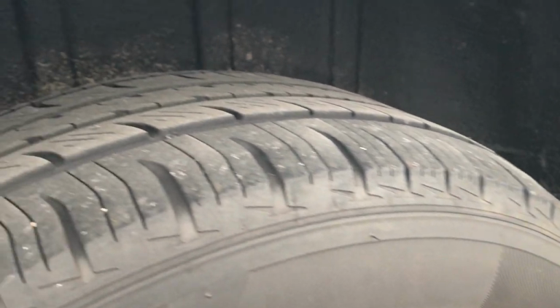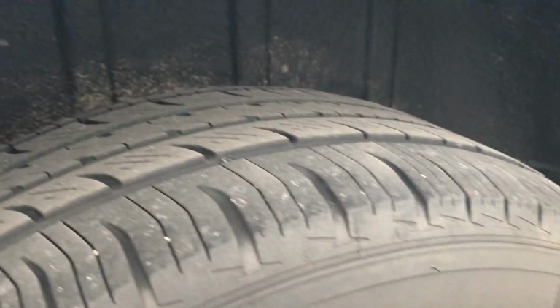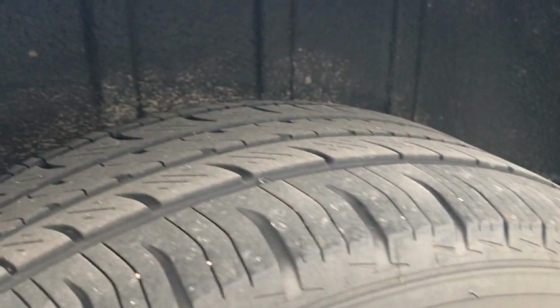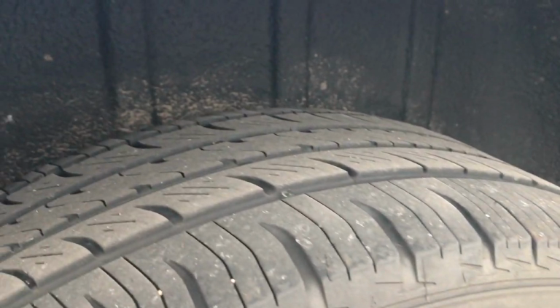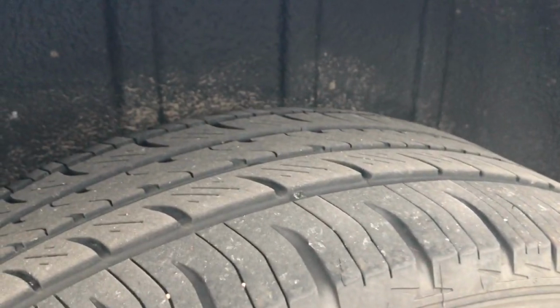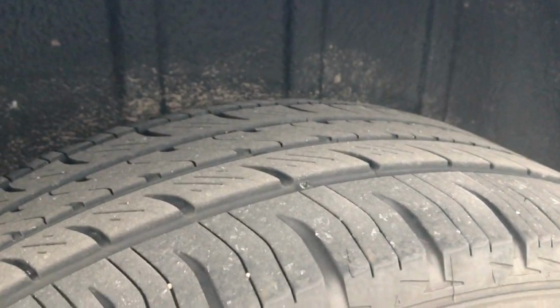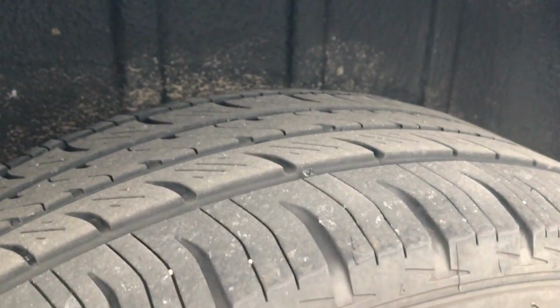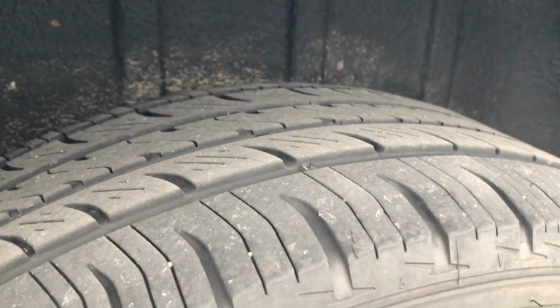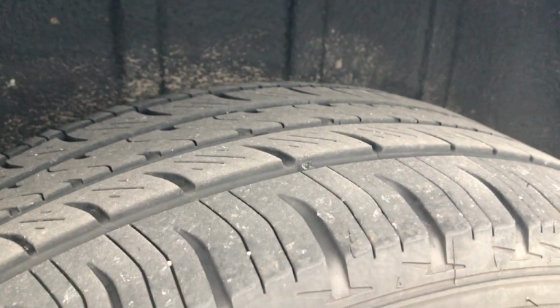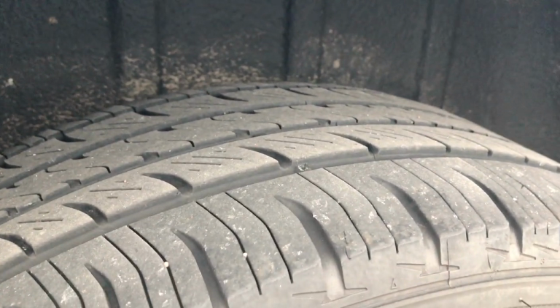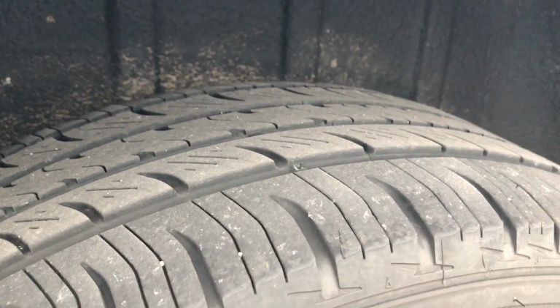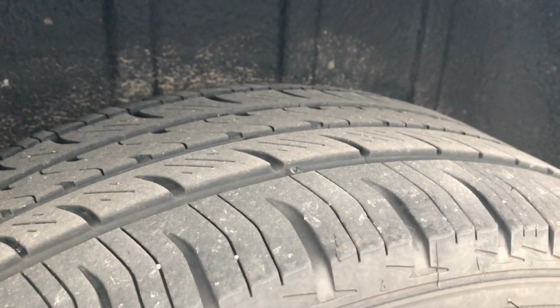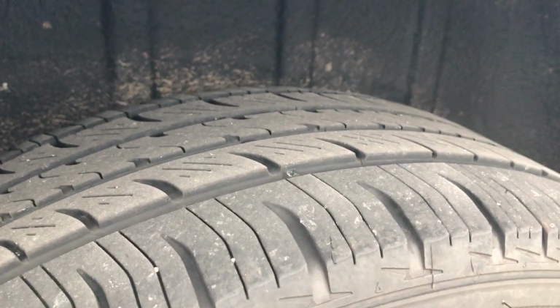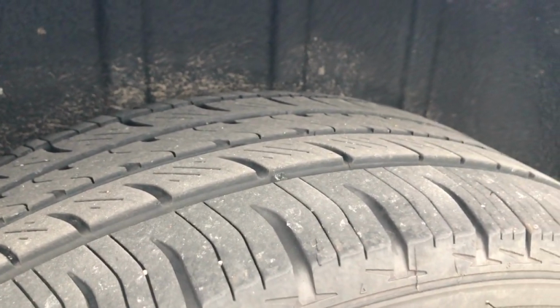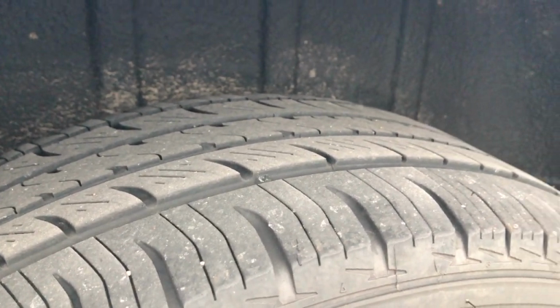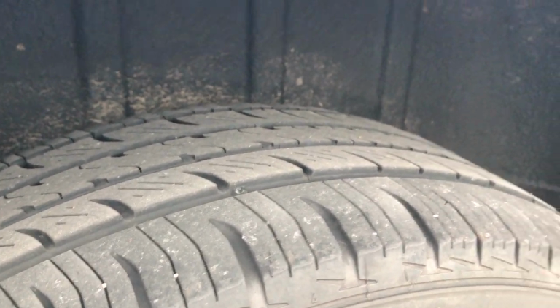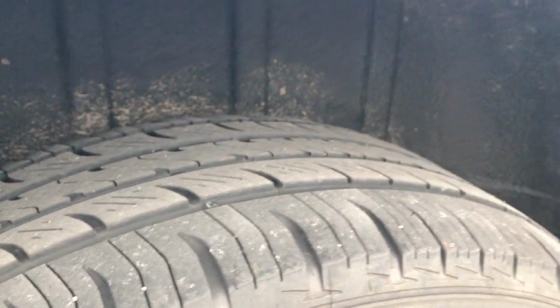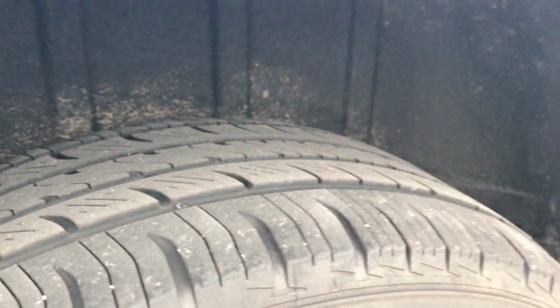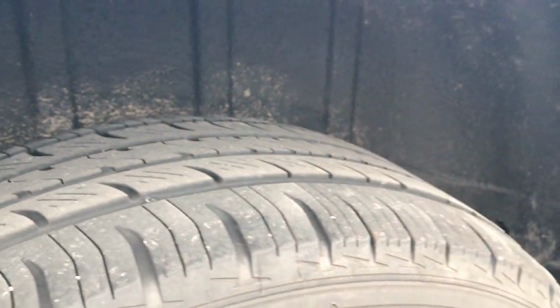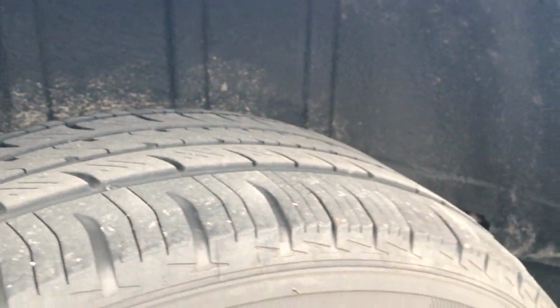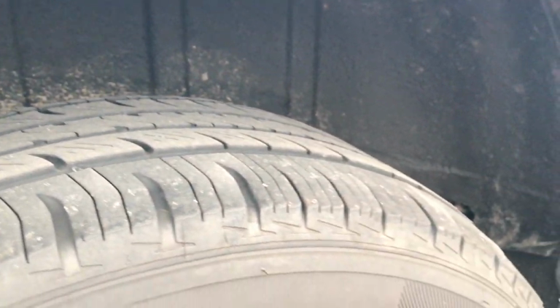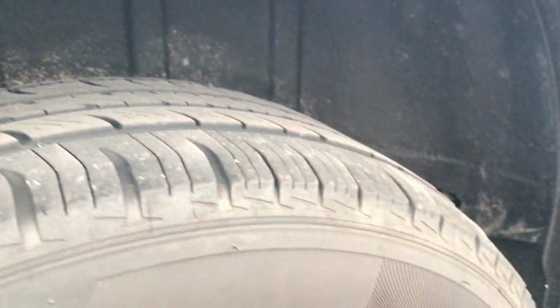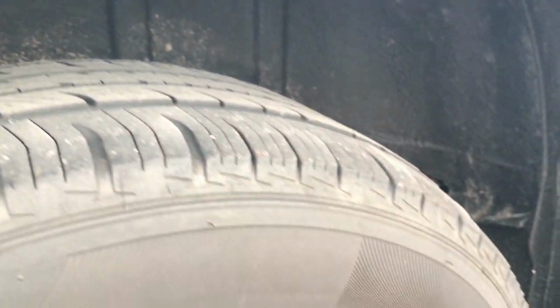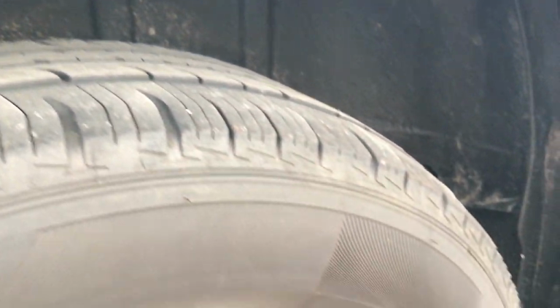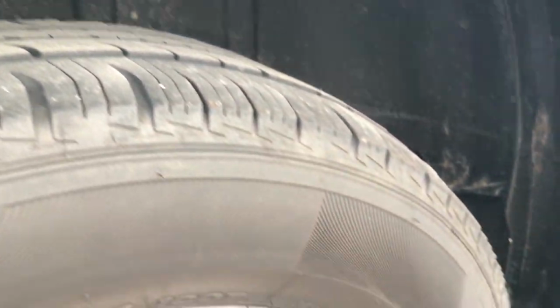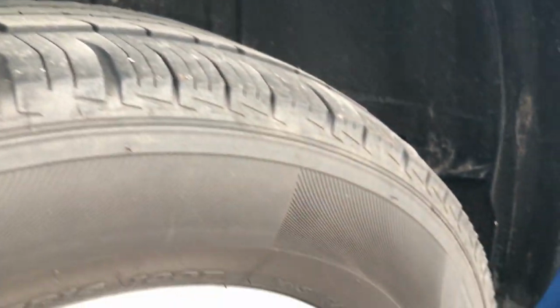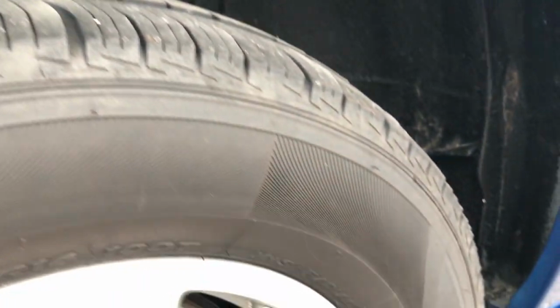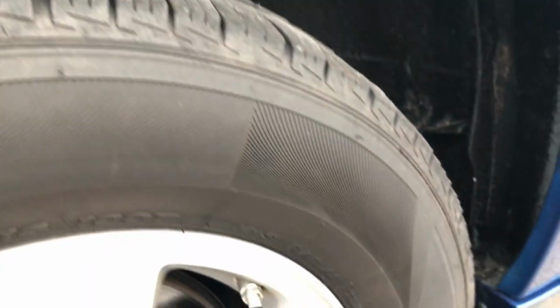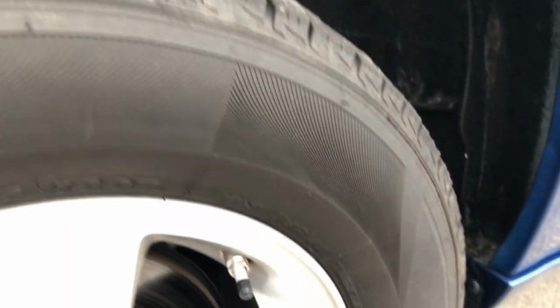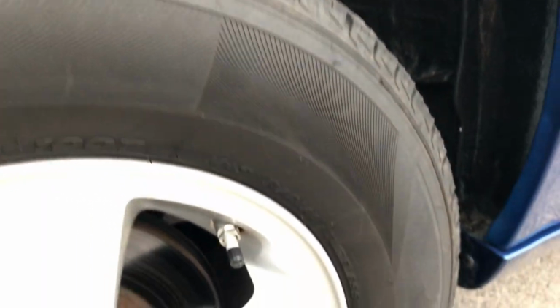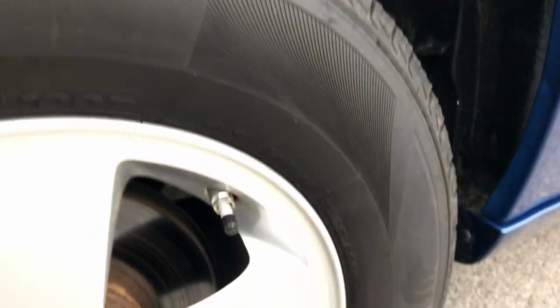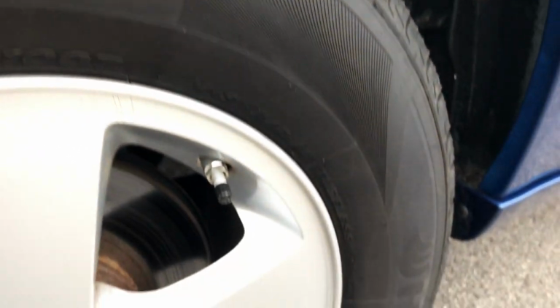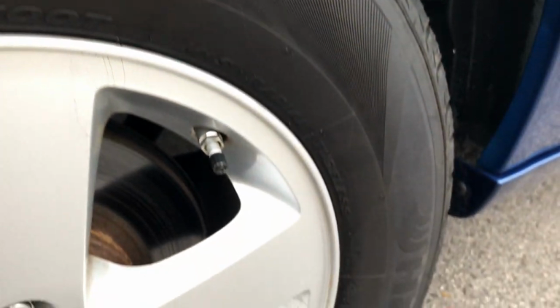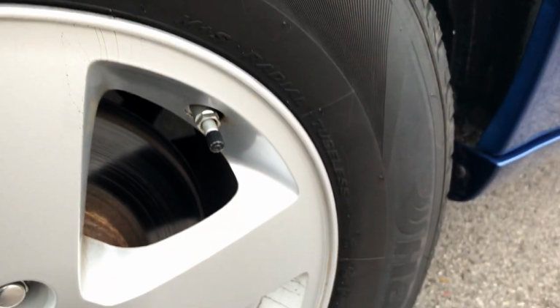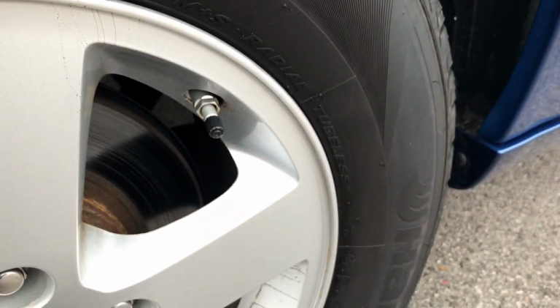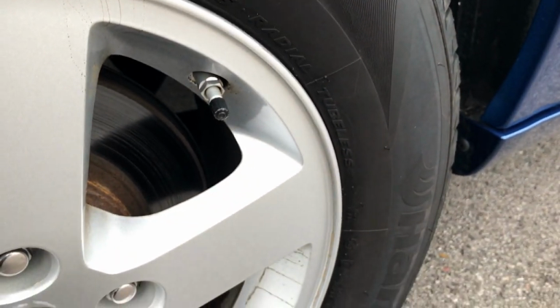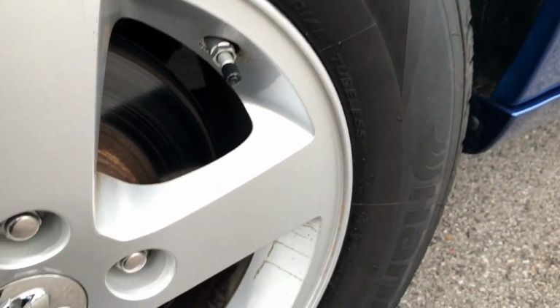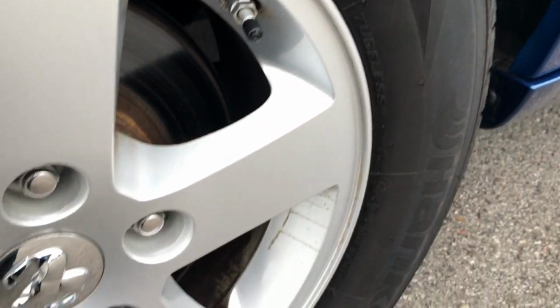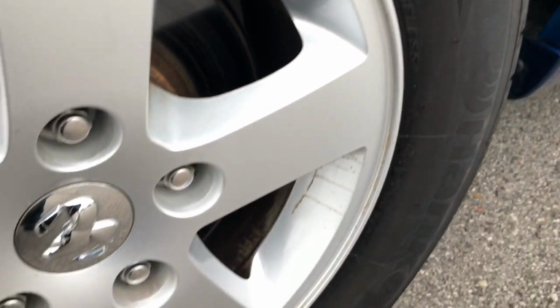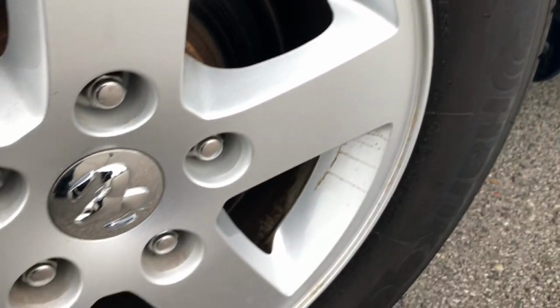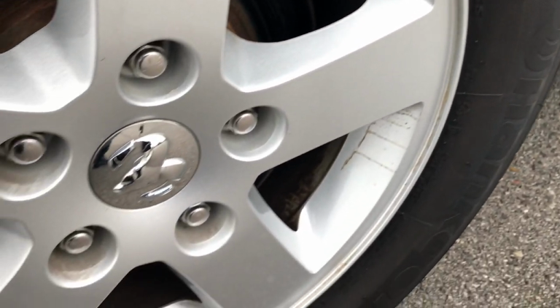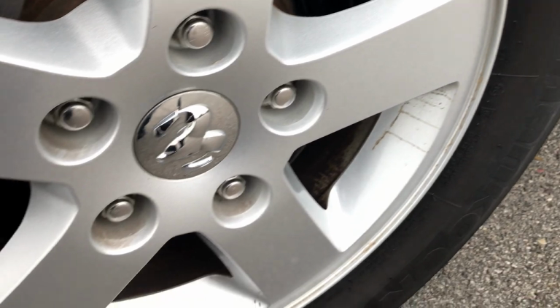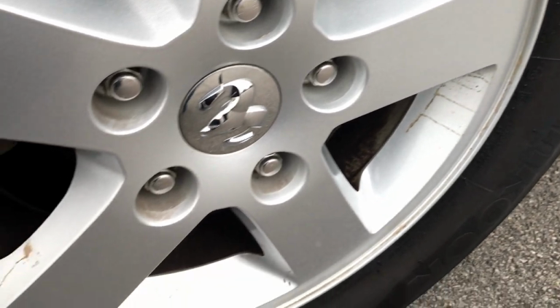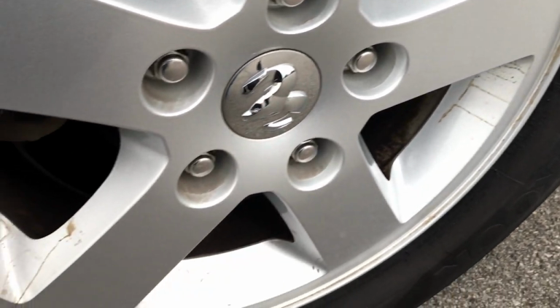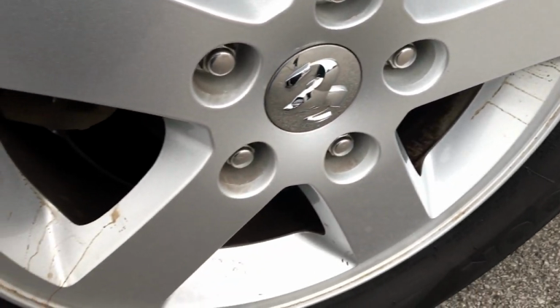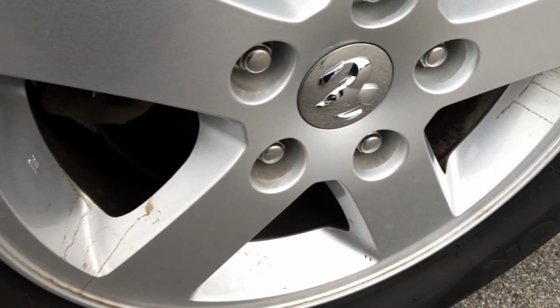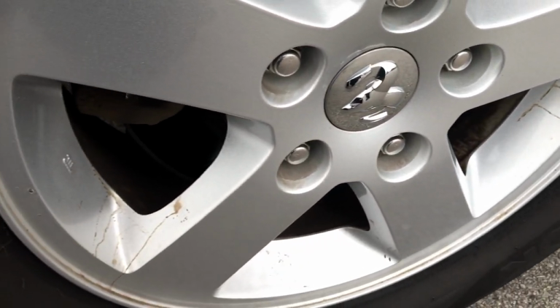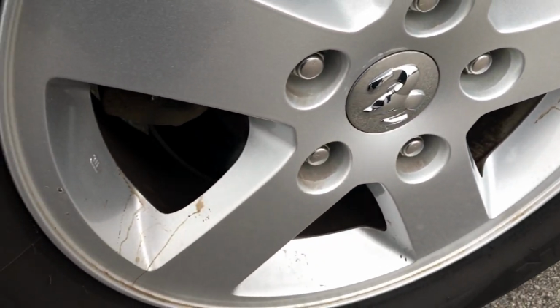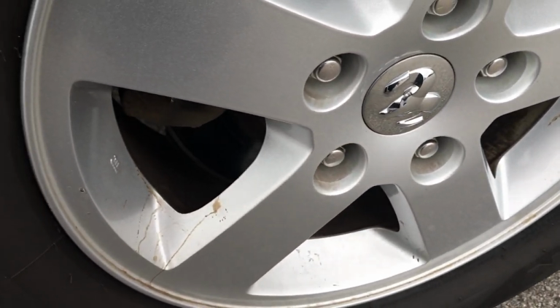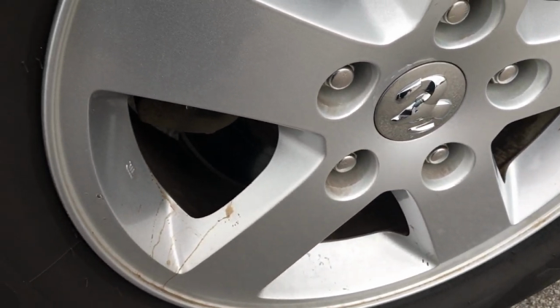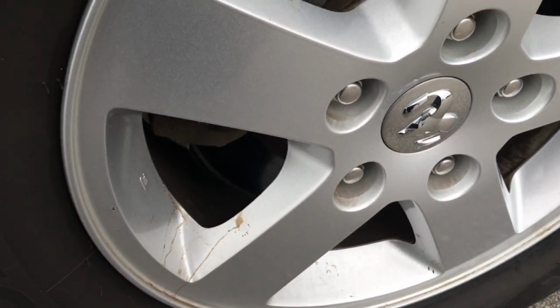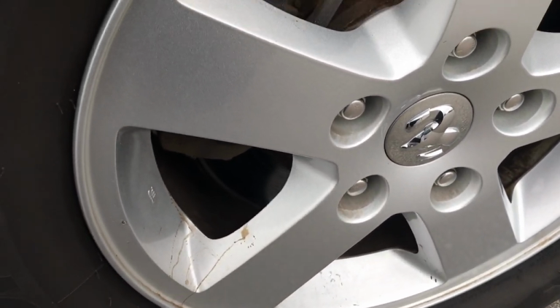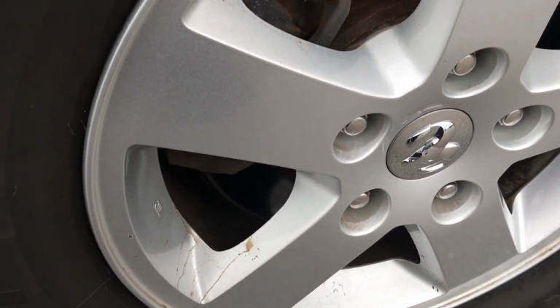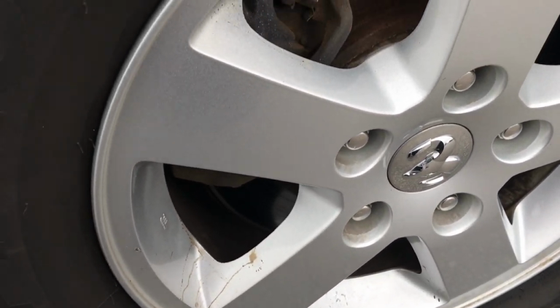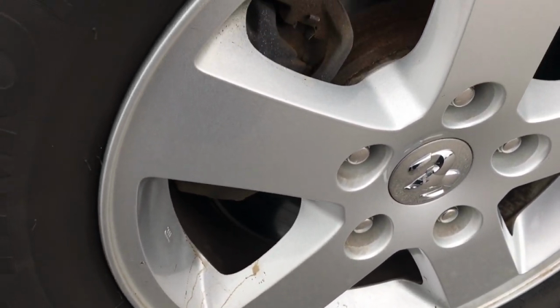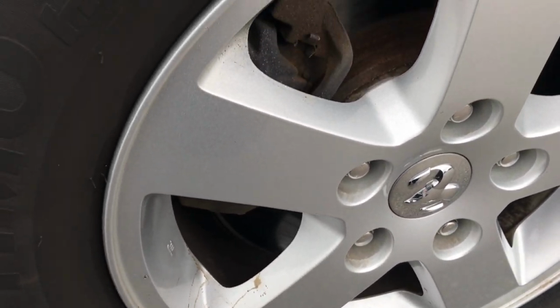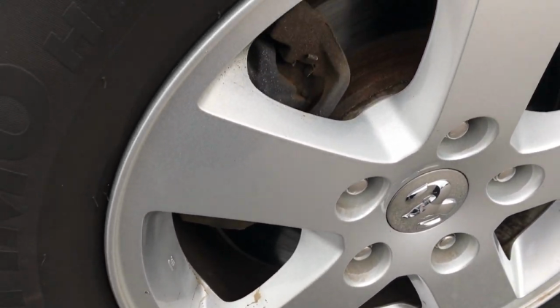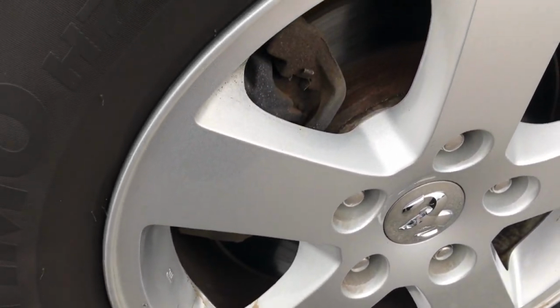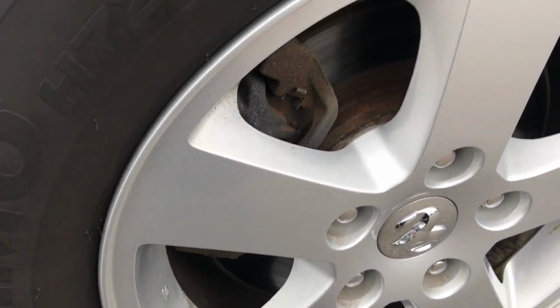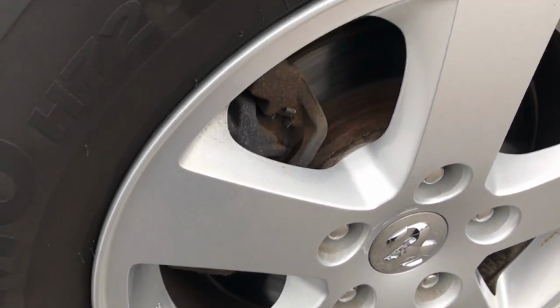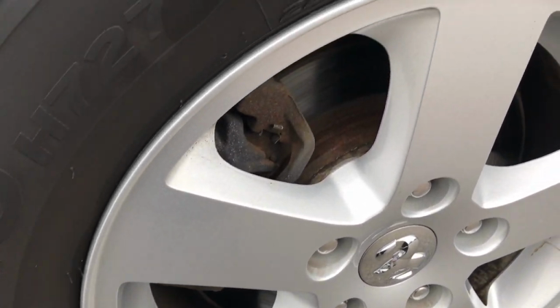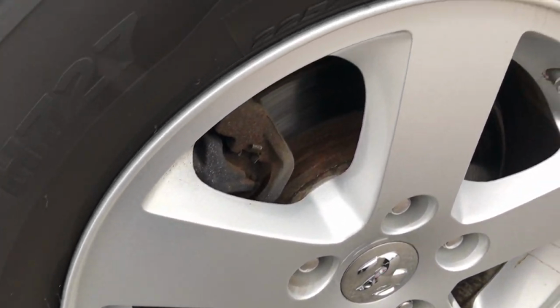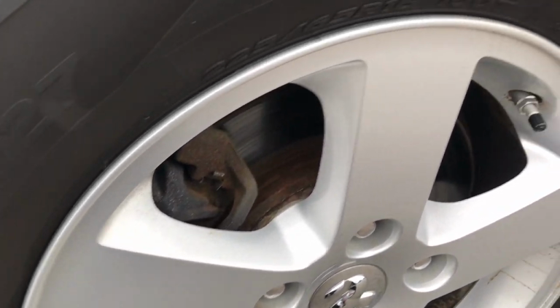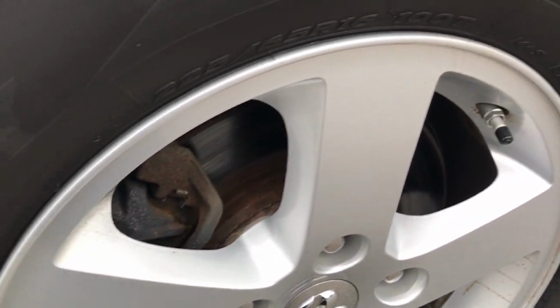The back tires have about half the tread left, but they are Hankook Optimals as well, and the back rim is in excellent condition.